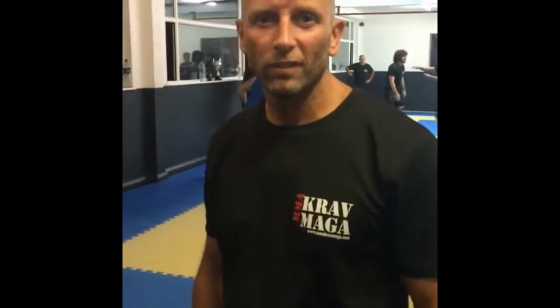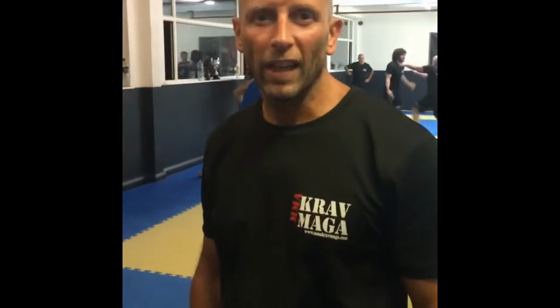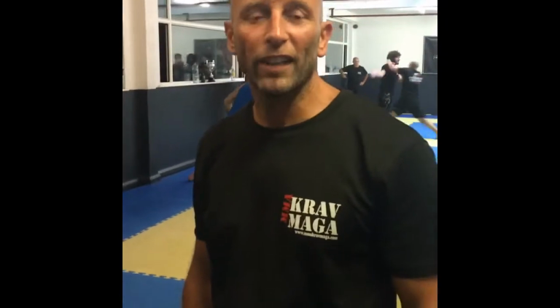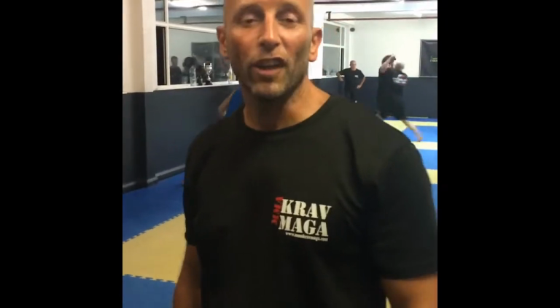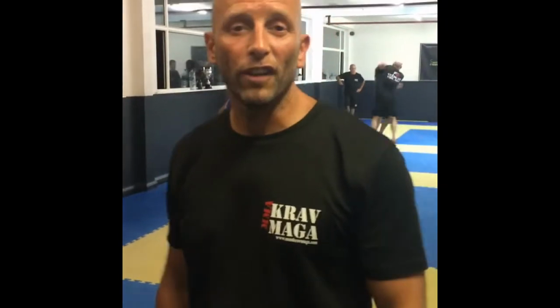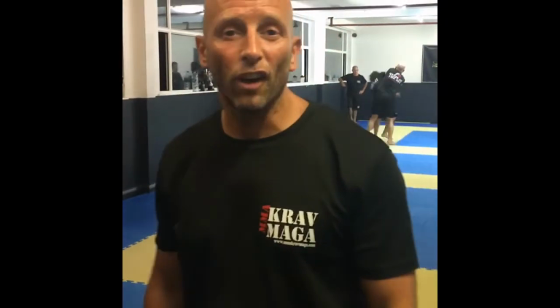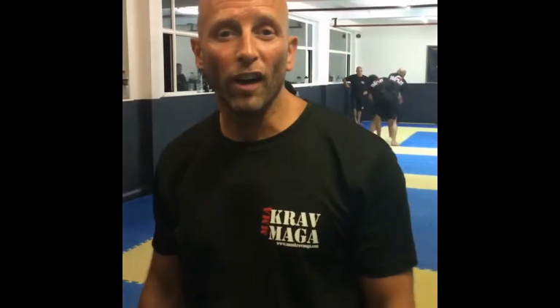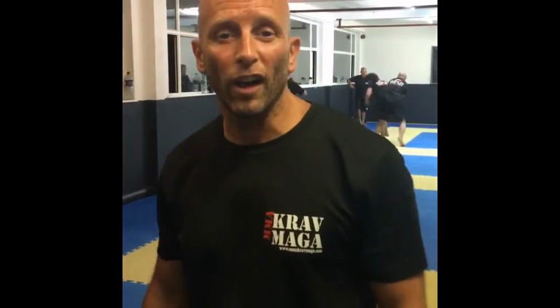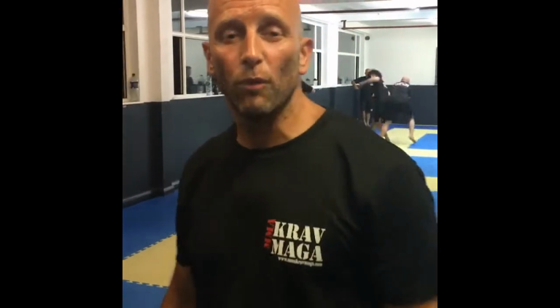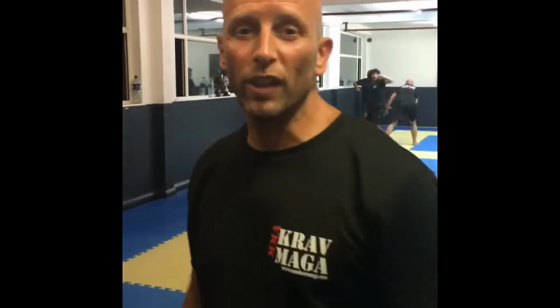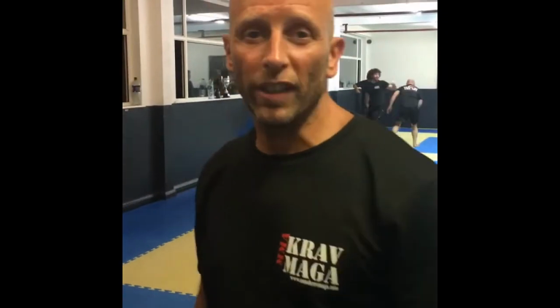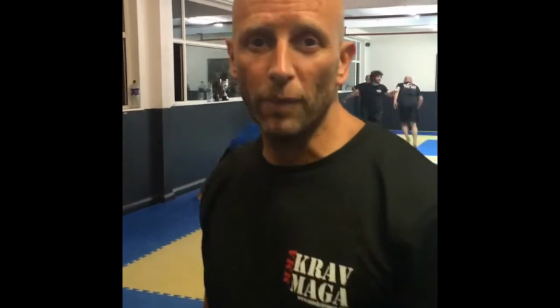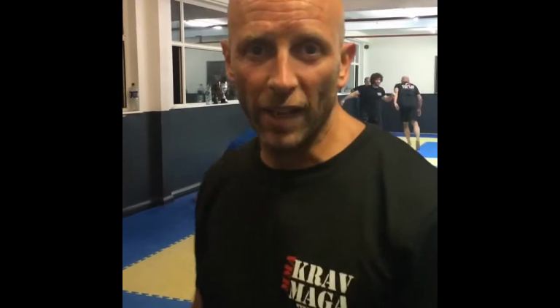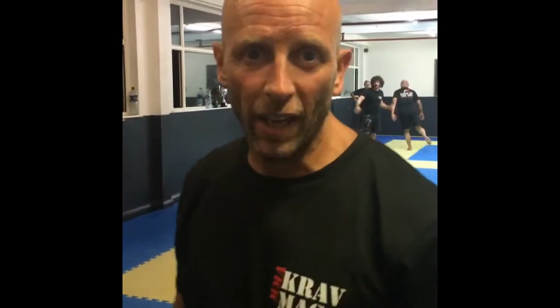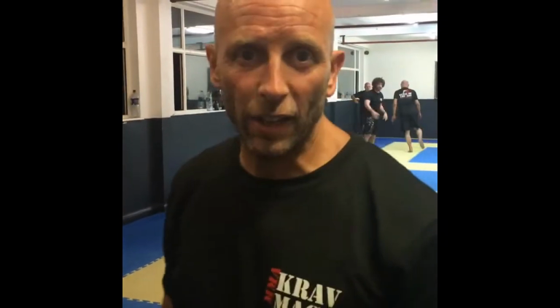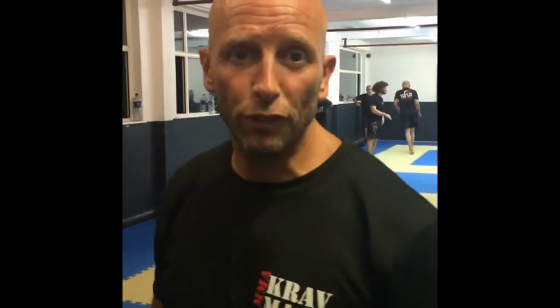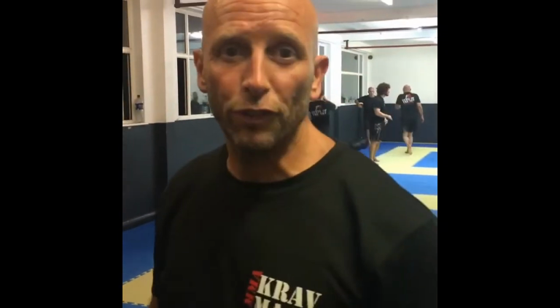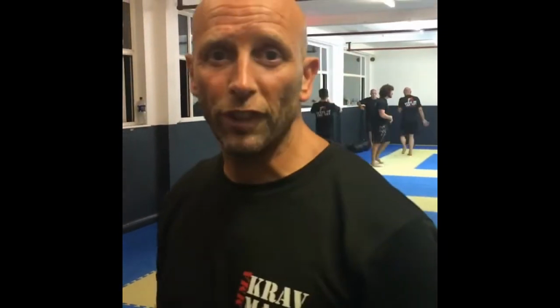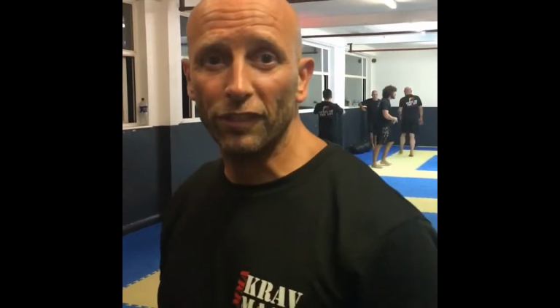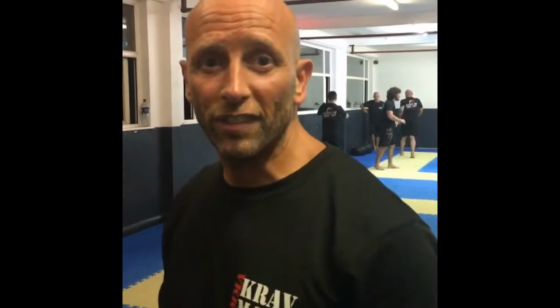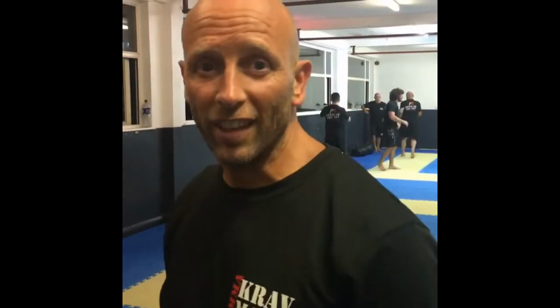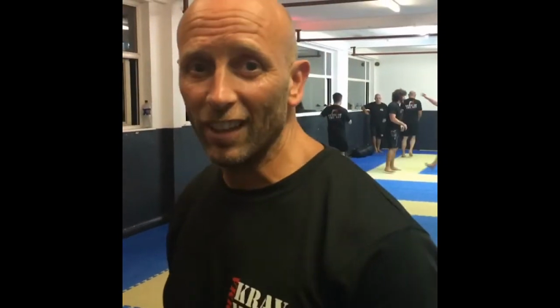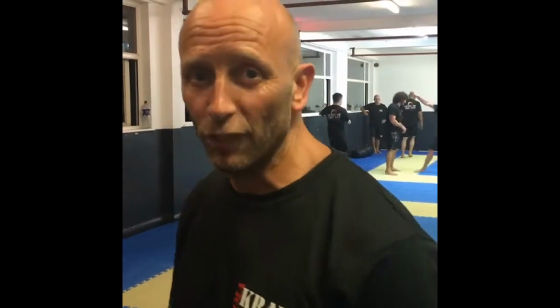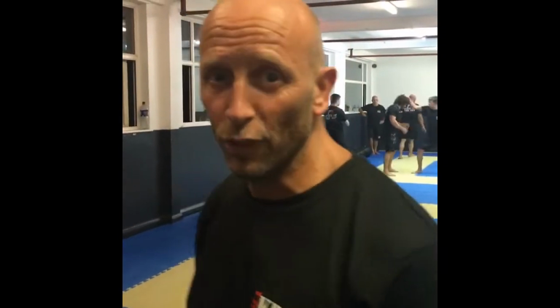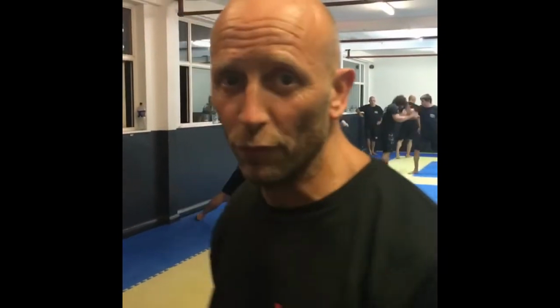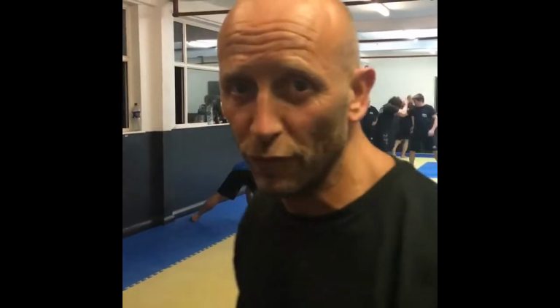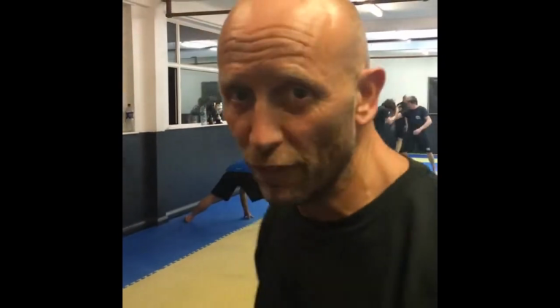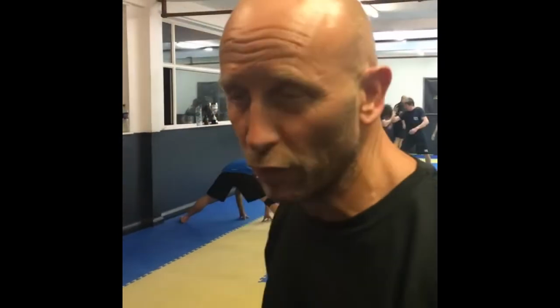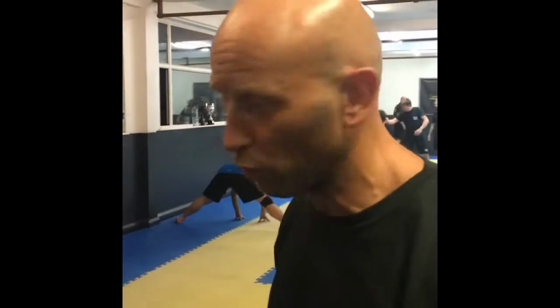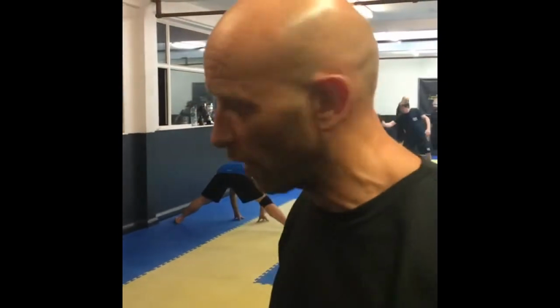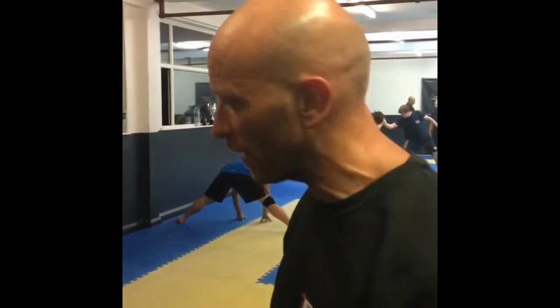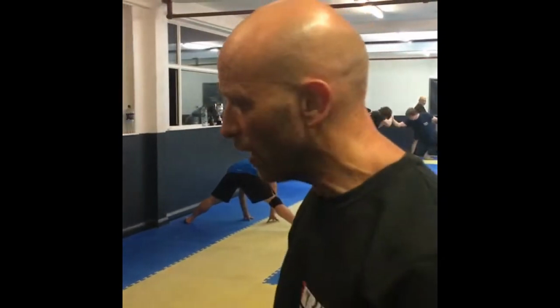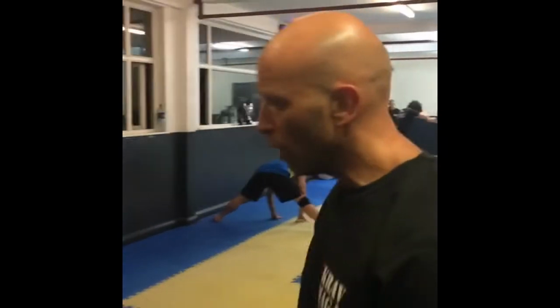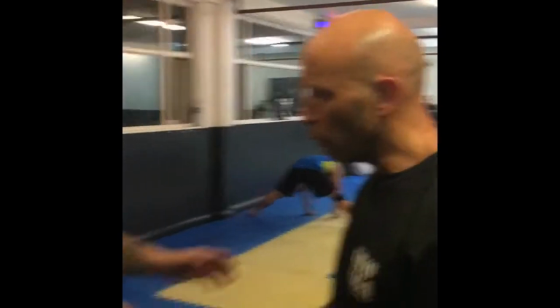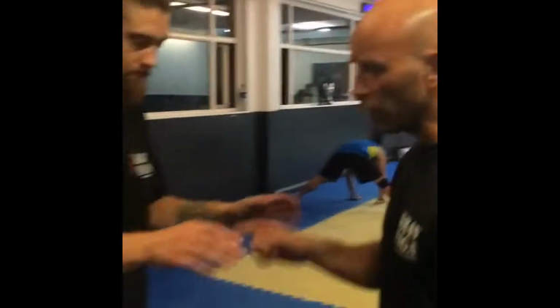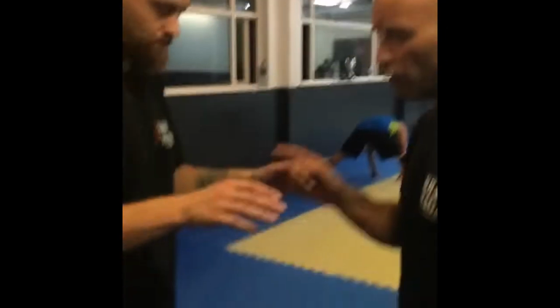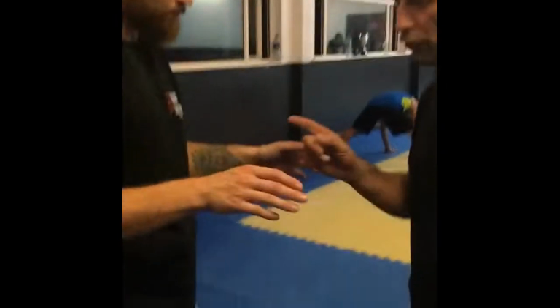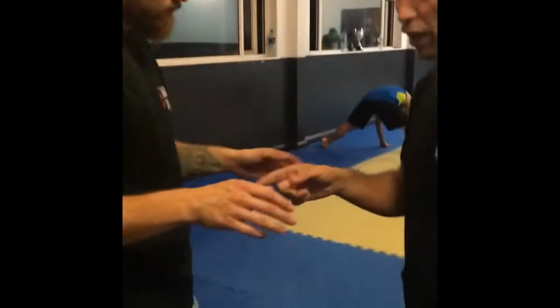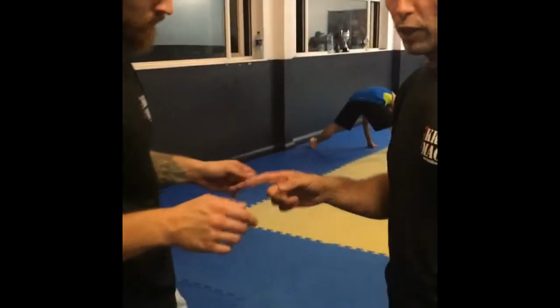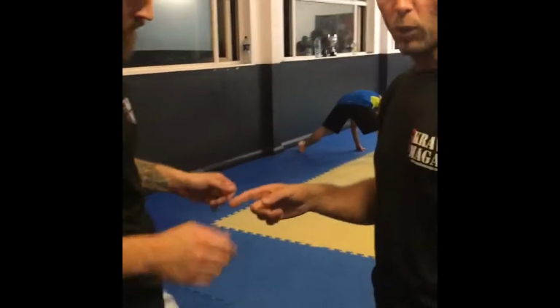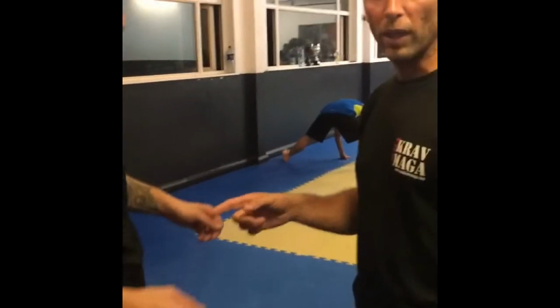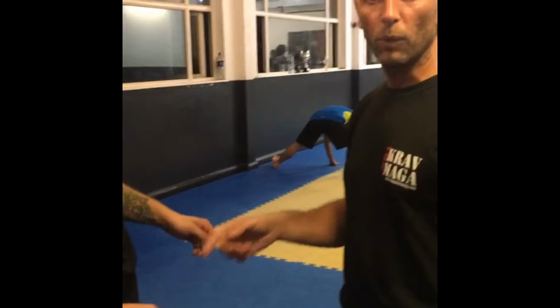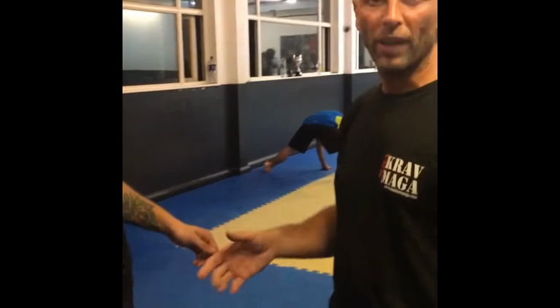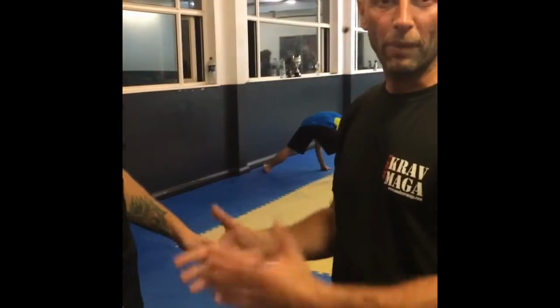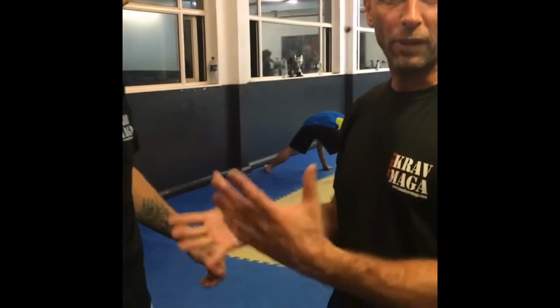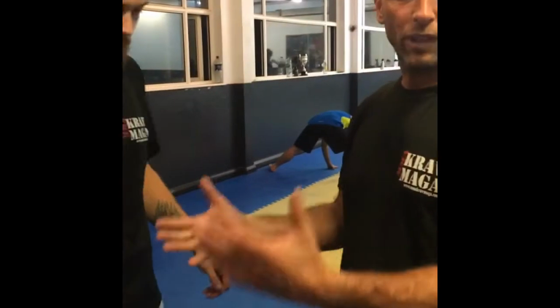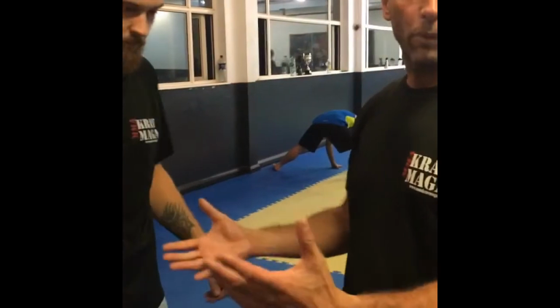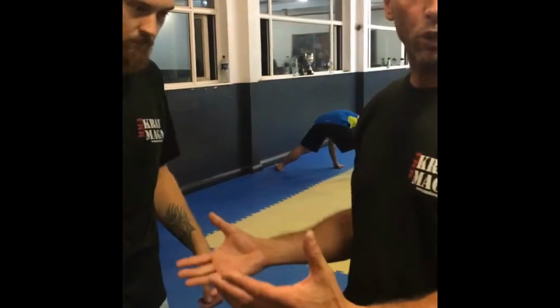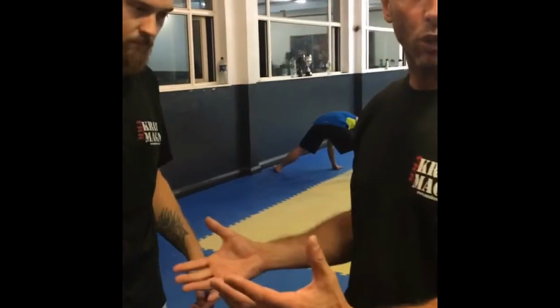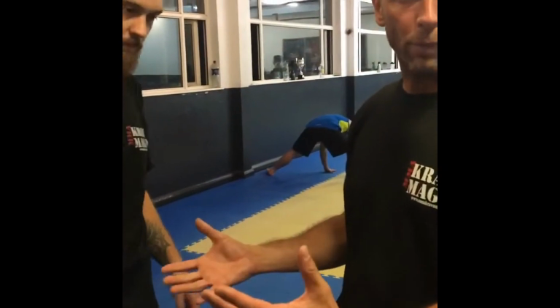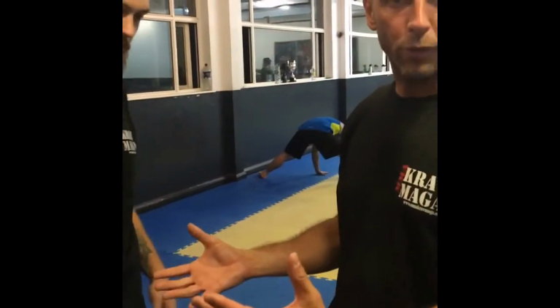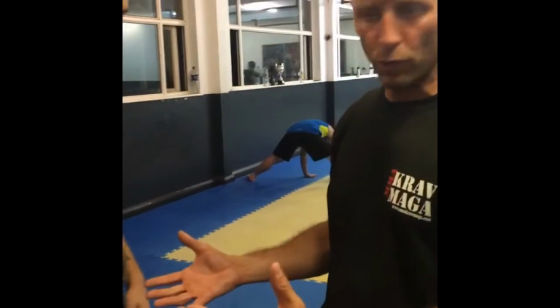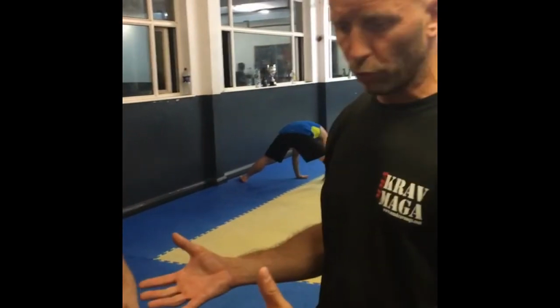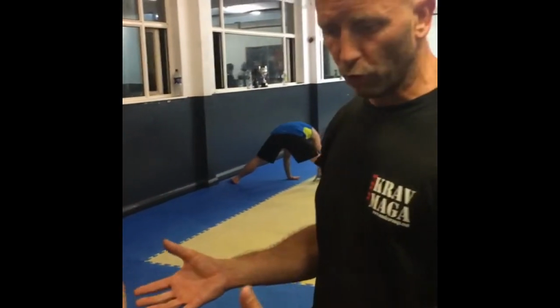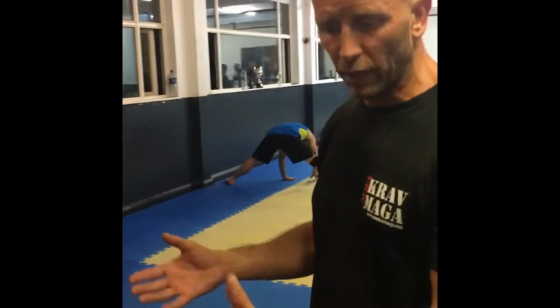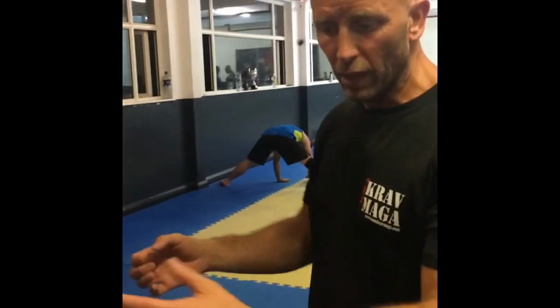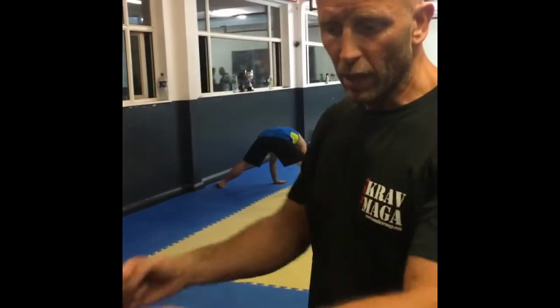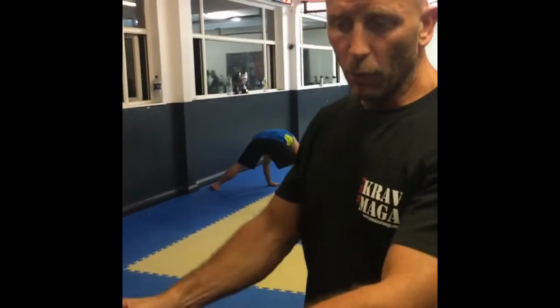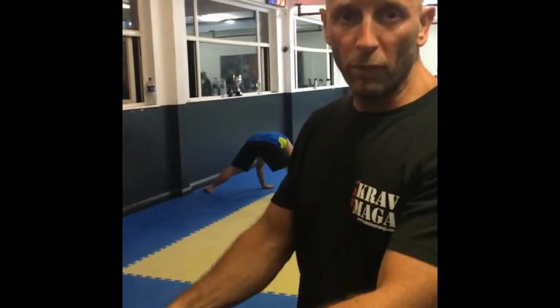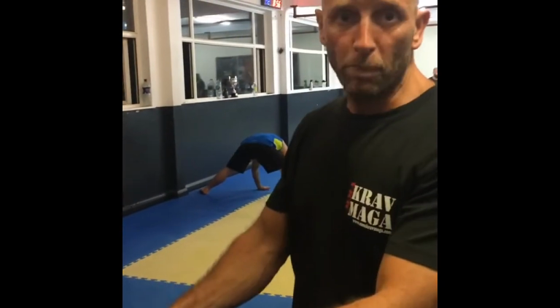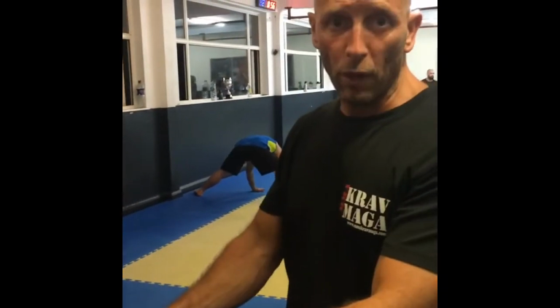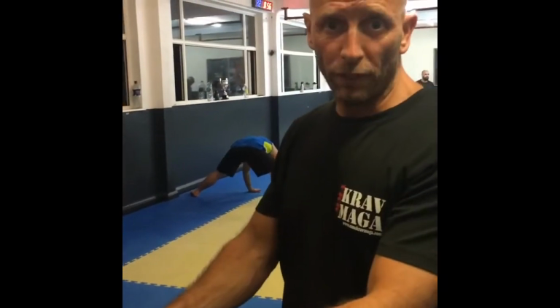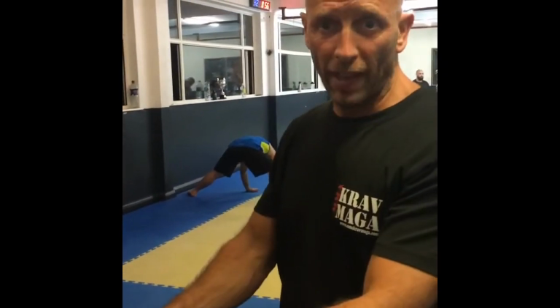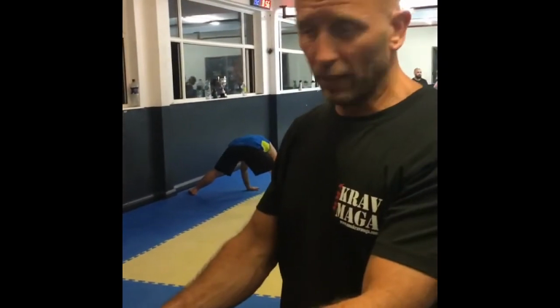How you doing? Hi, I'm Ricky Renata. This is 60 Second Self Defence. Ready? We're going to show you quickly what would happen if someone grabbed you on the street with both hands.